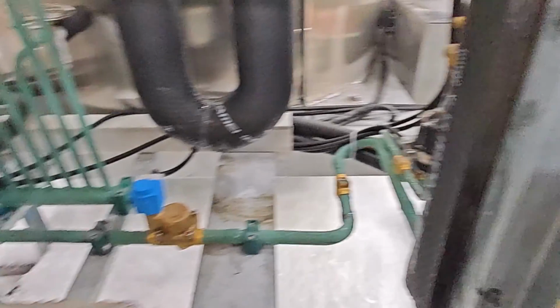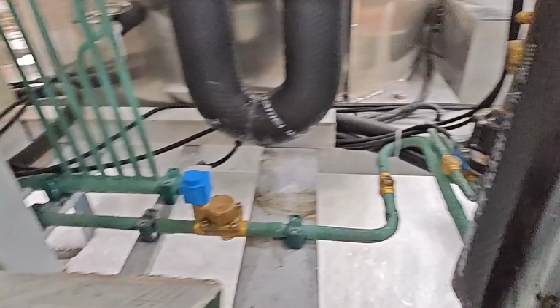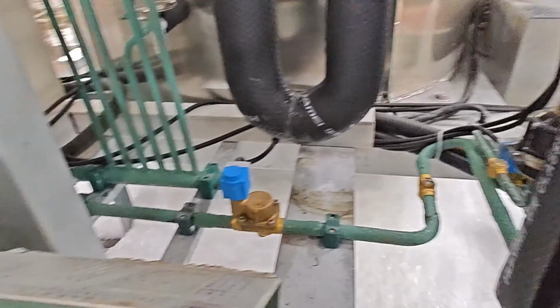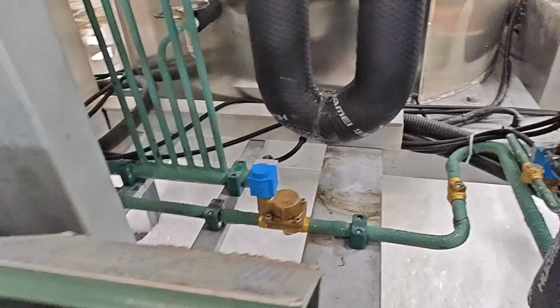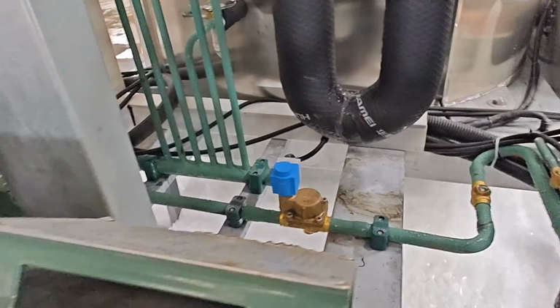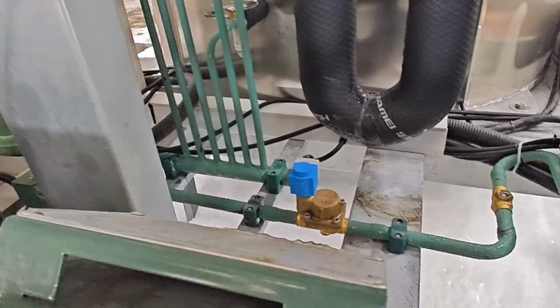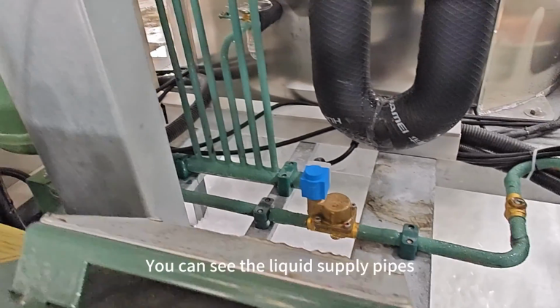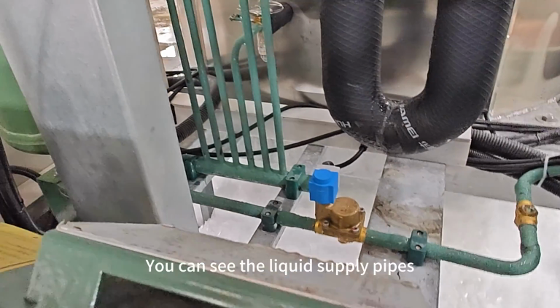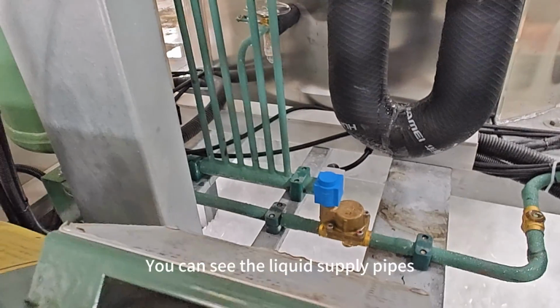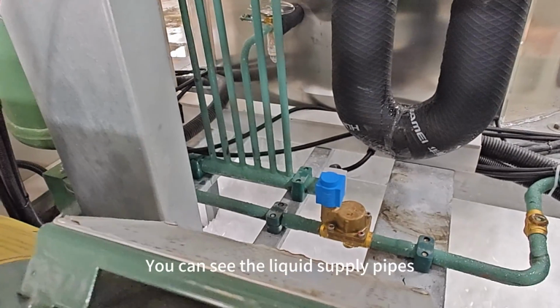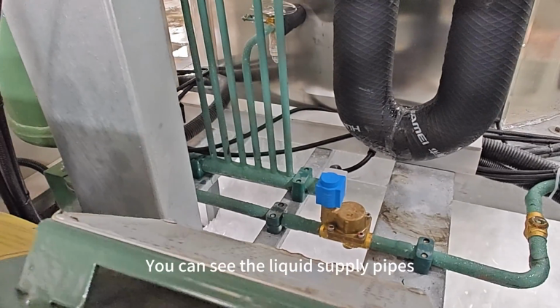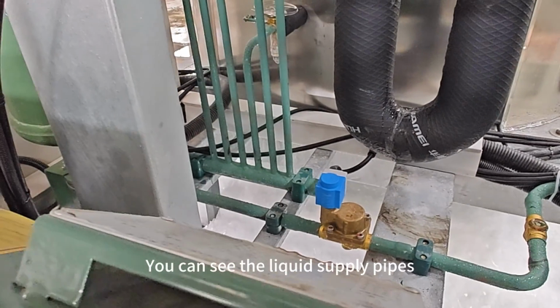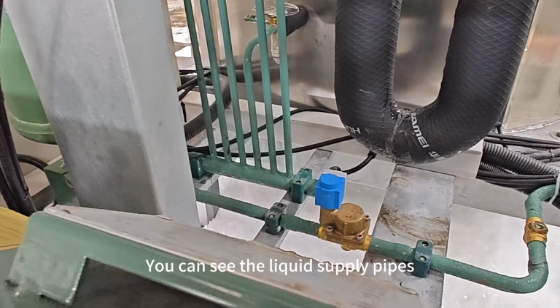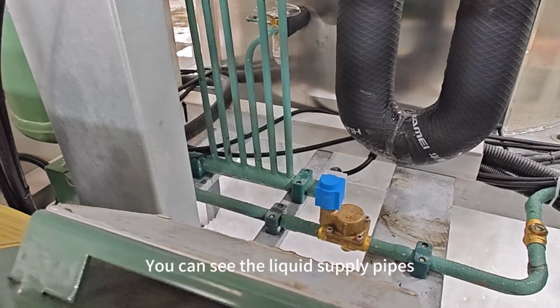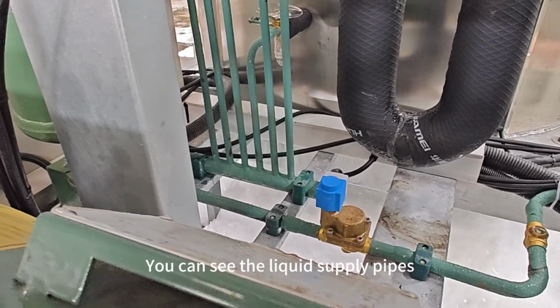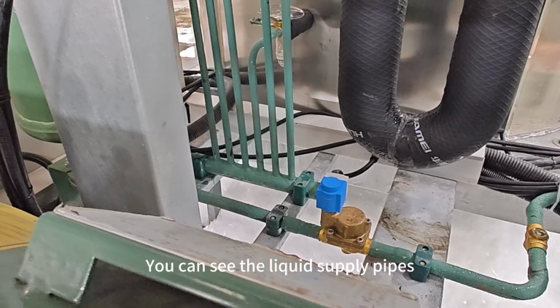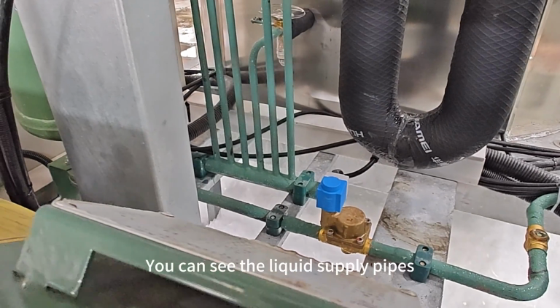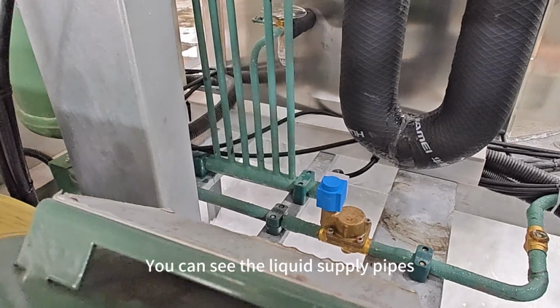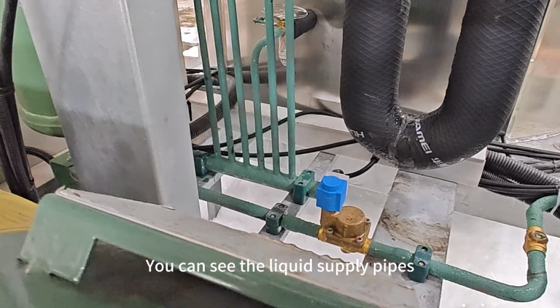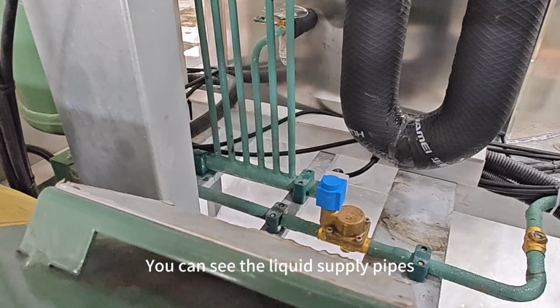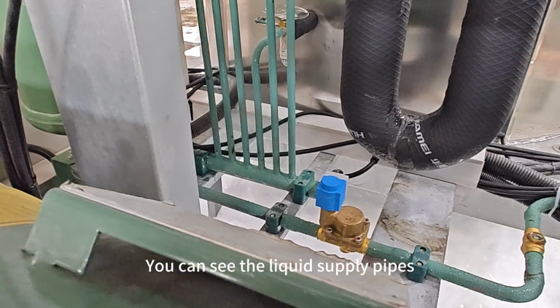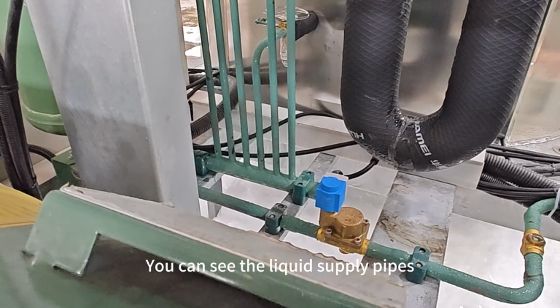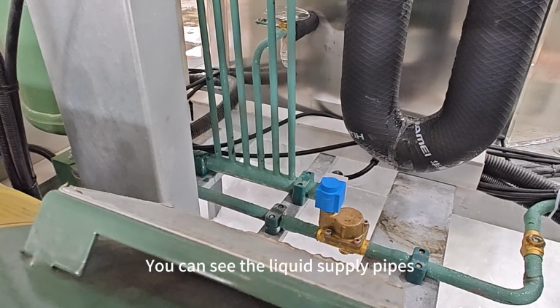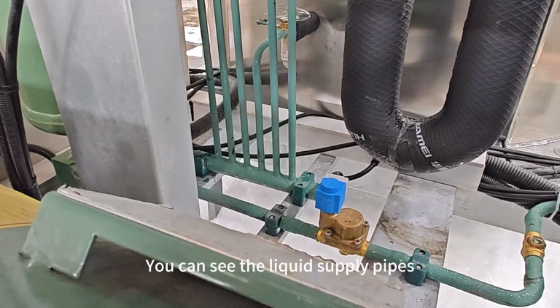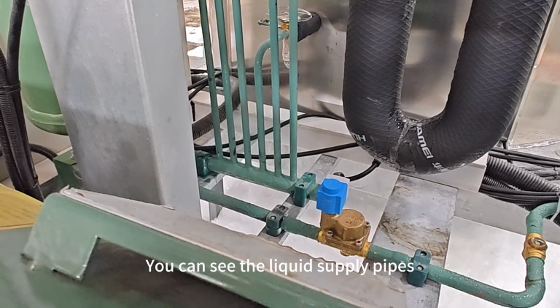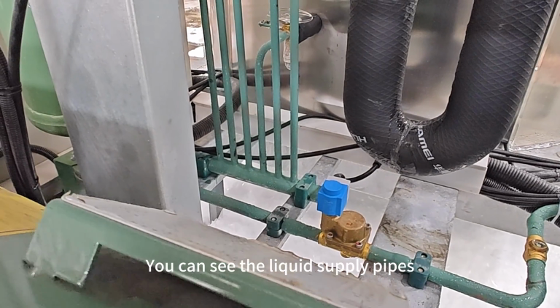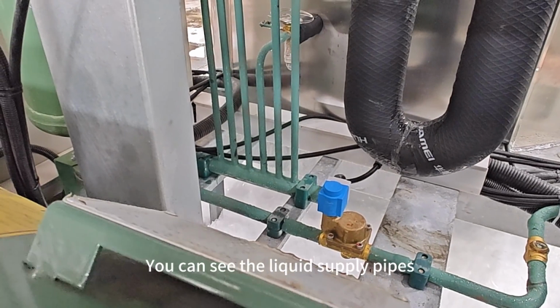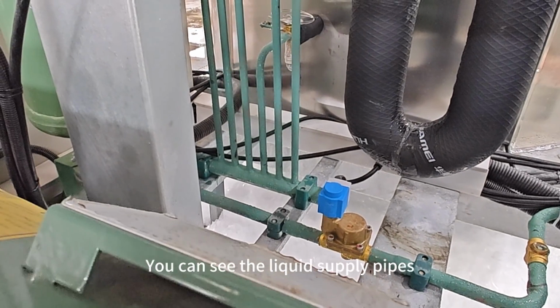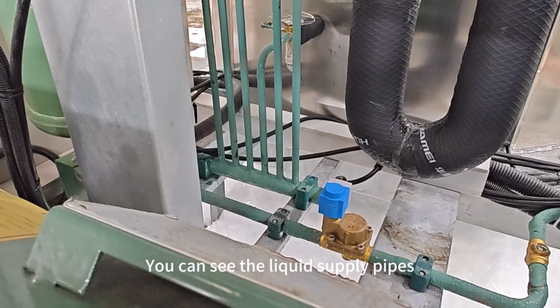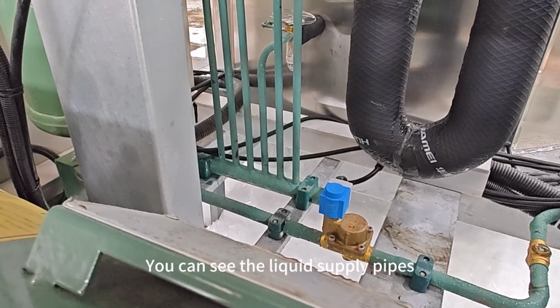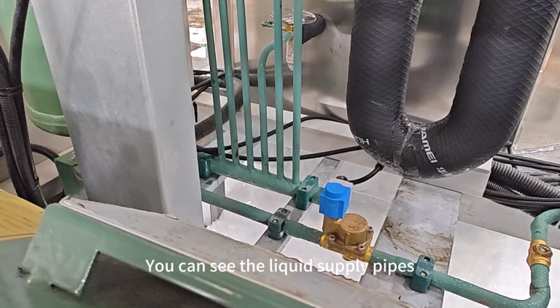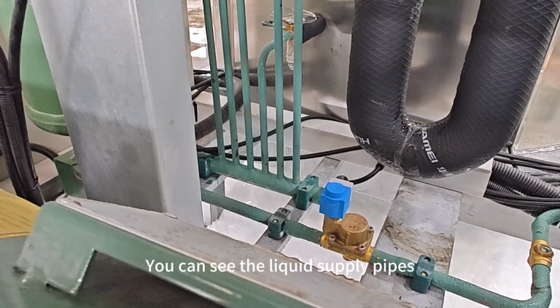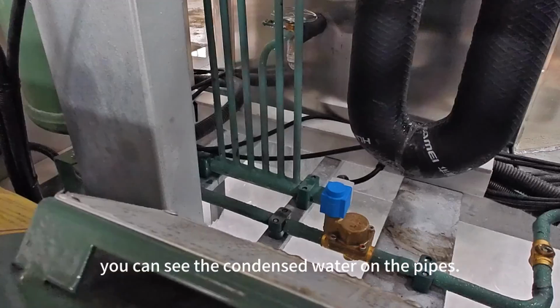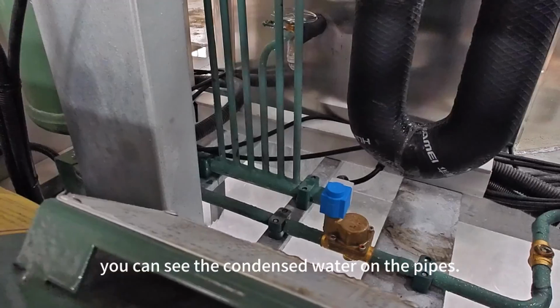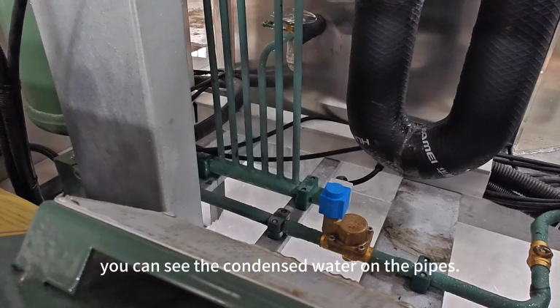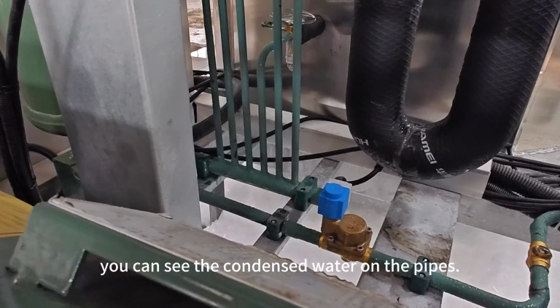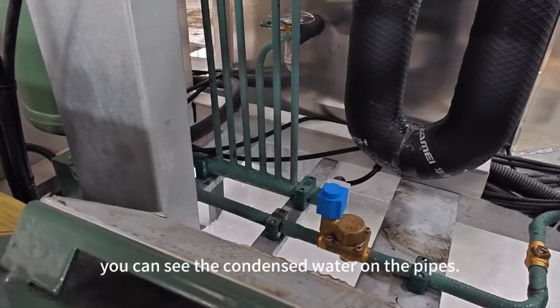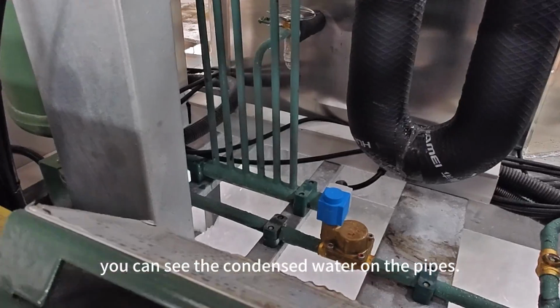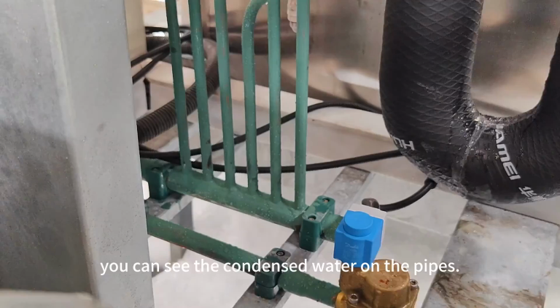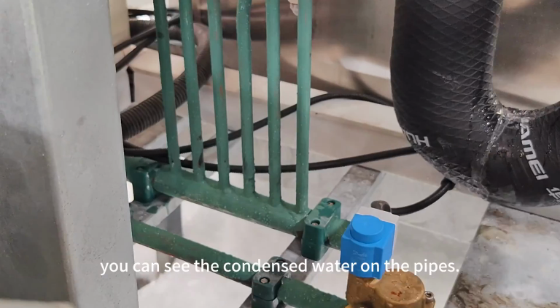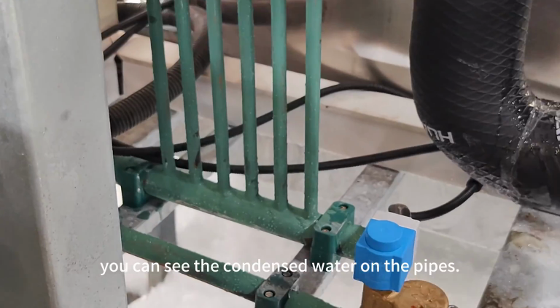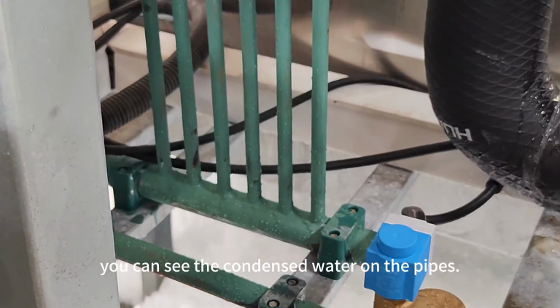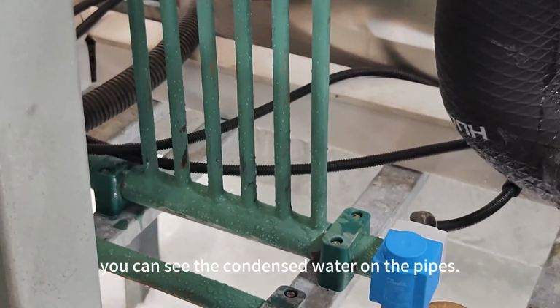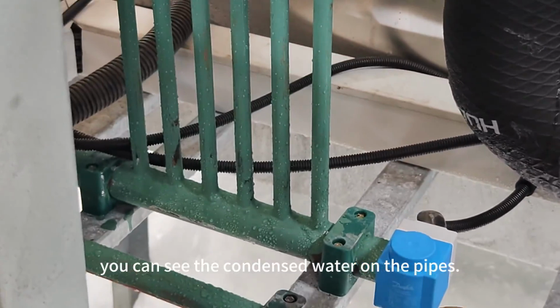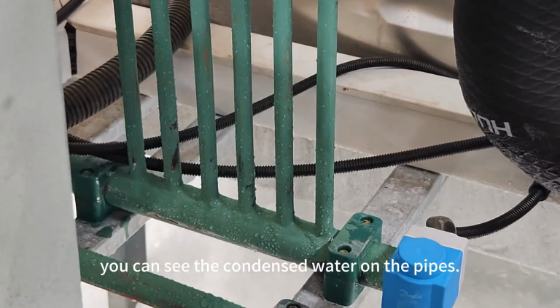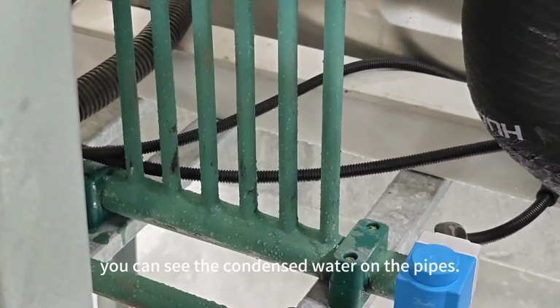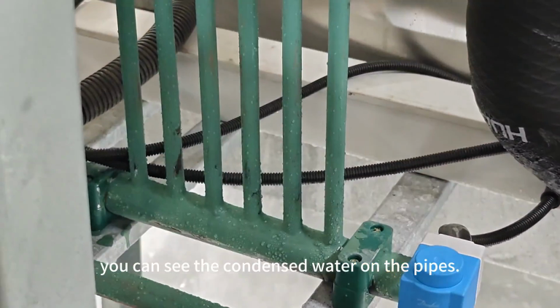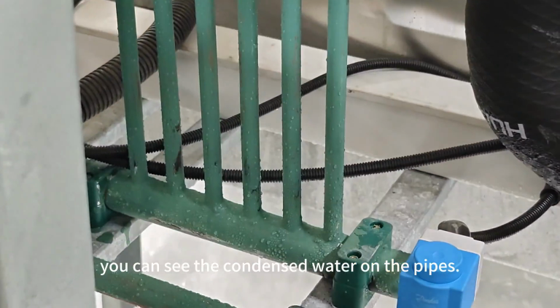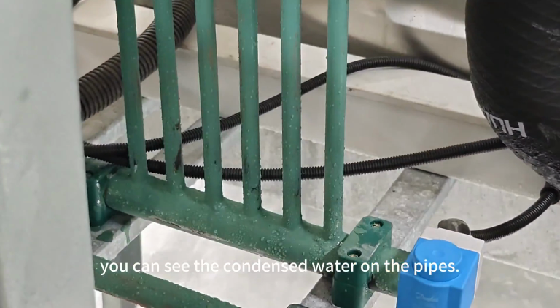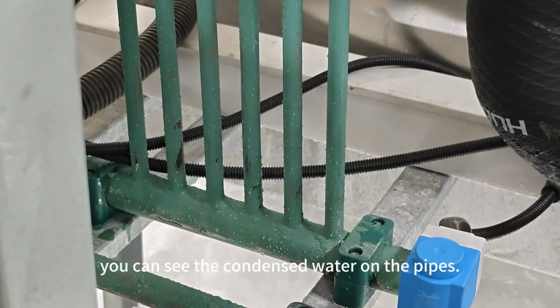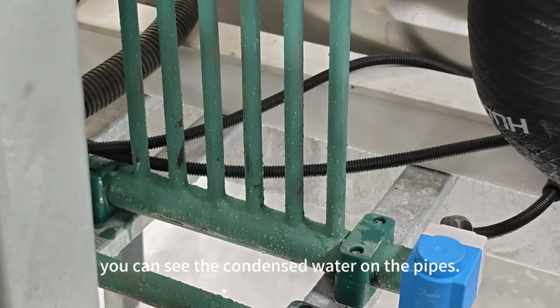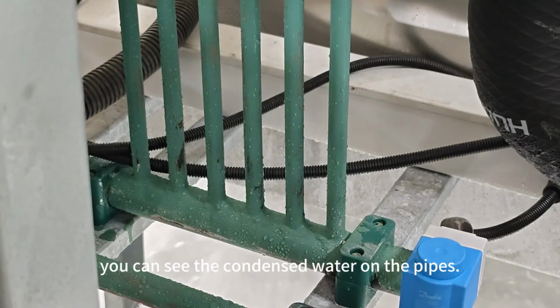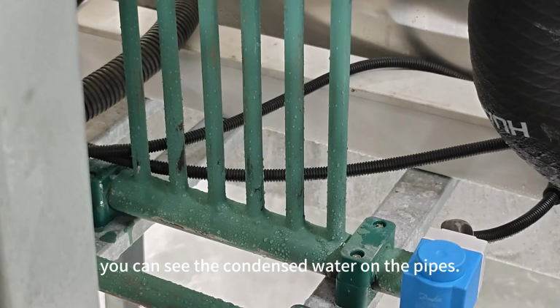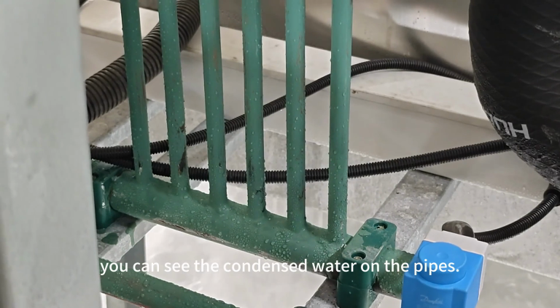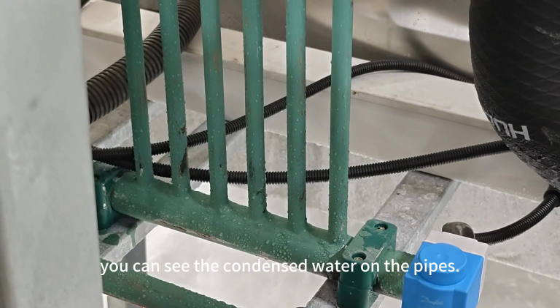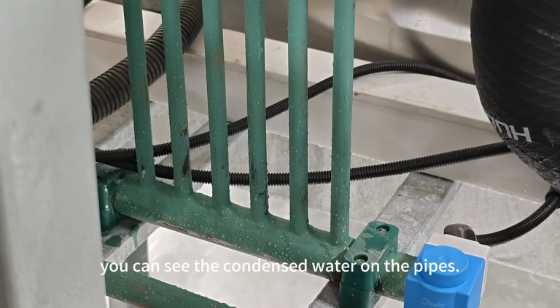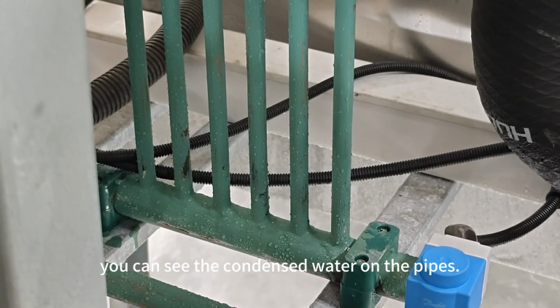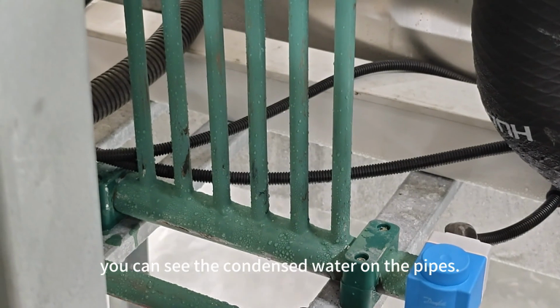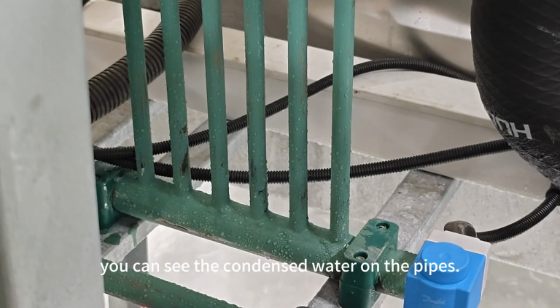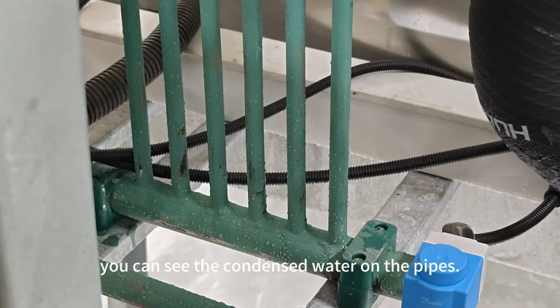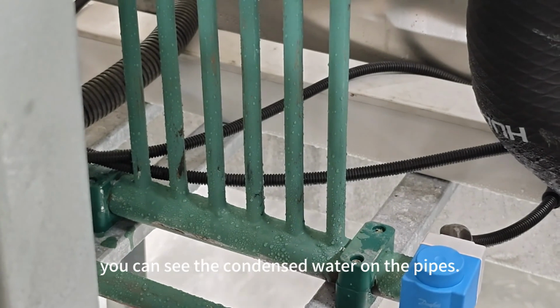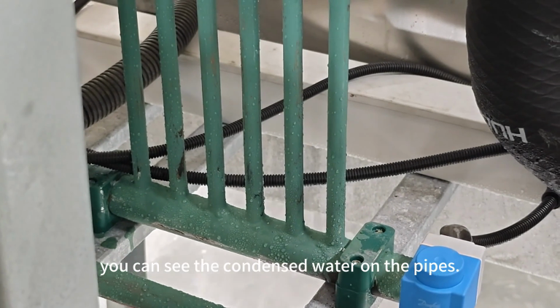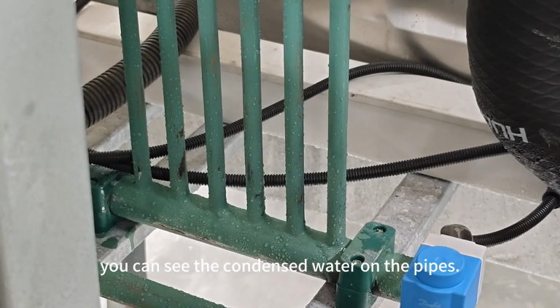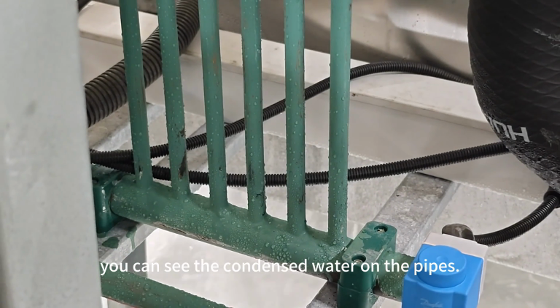You can see the liquid pipe. You can see the condensing water on the liquid pipe.